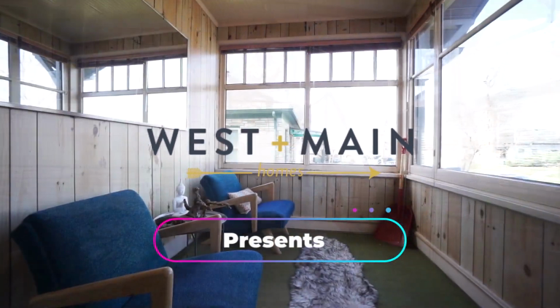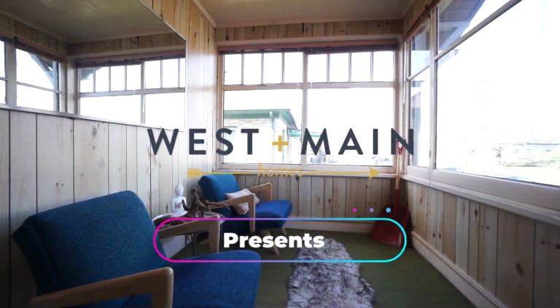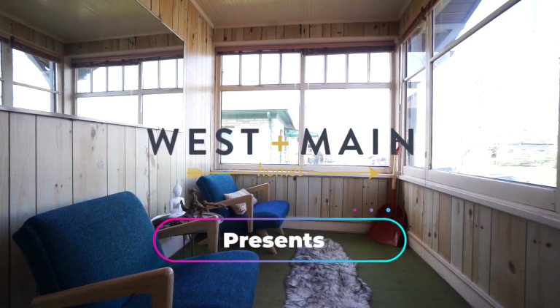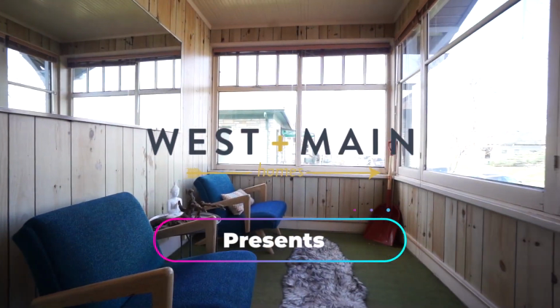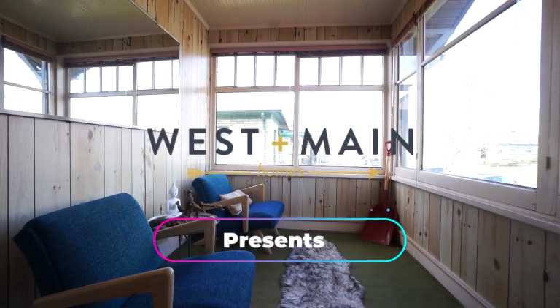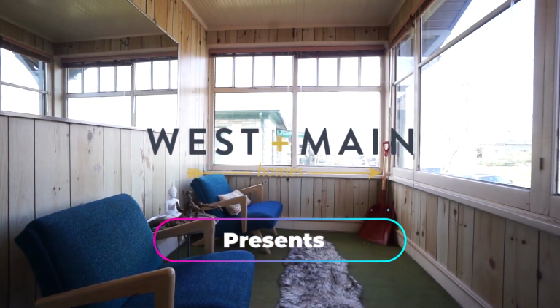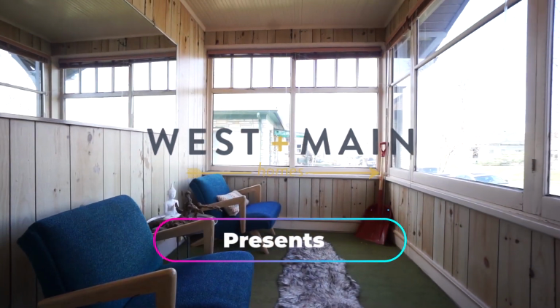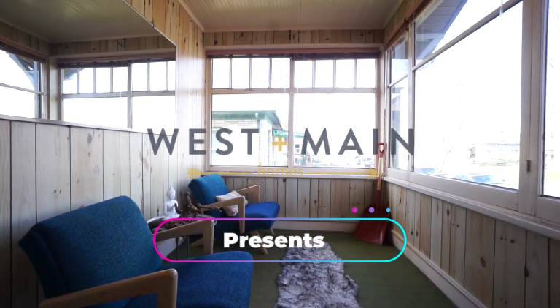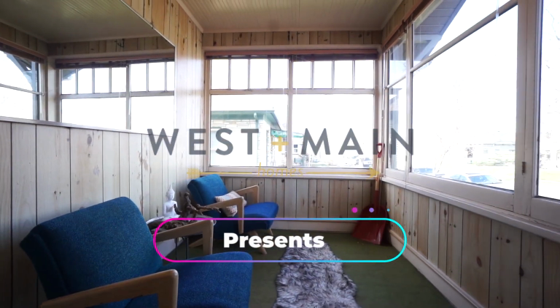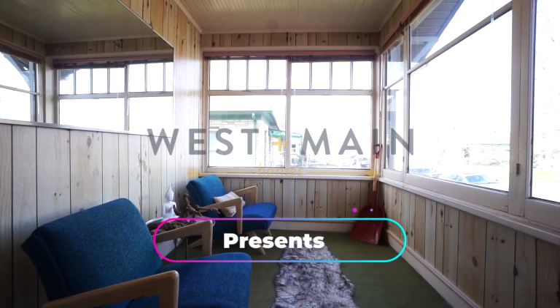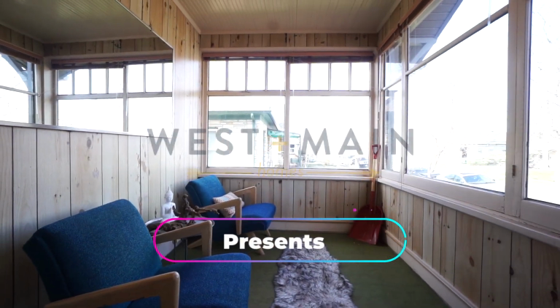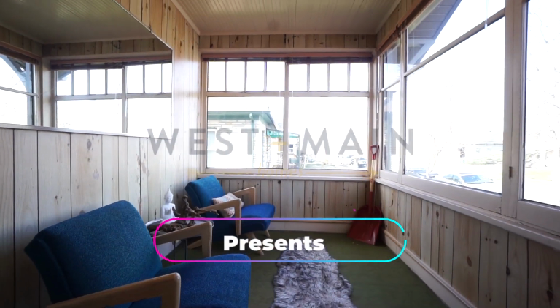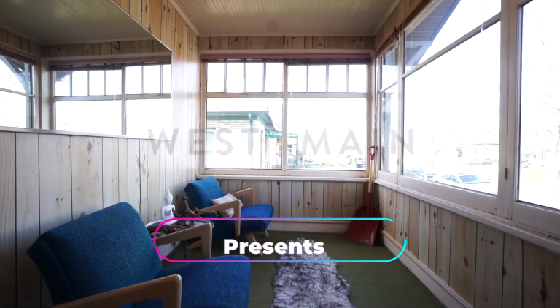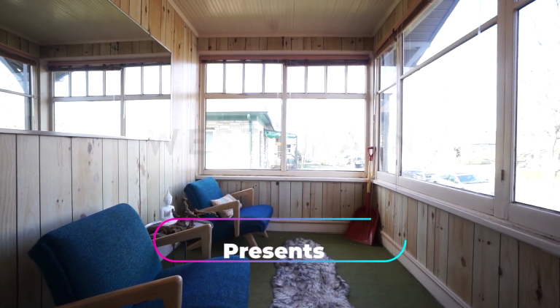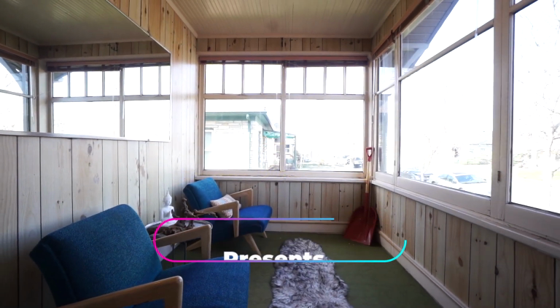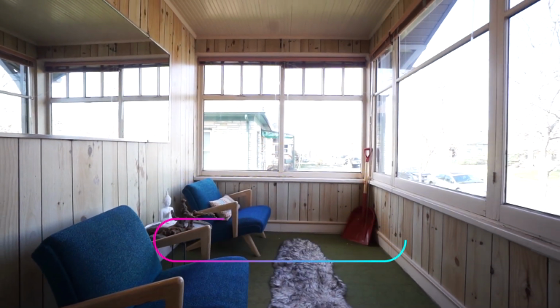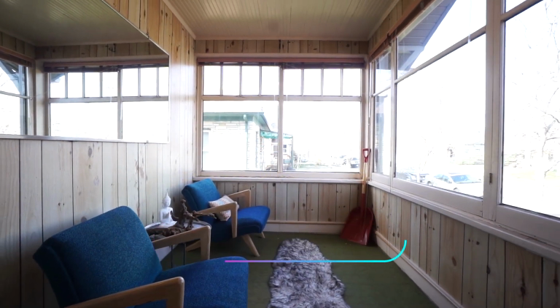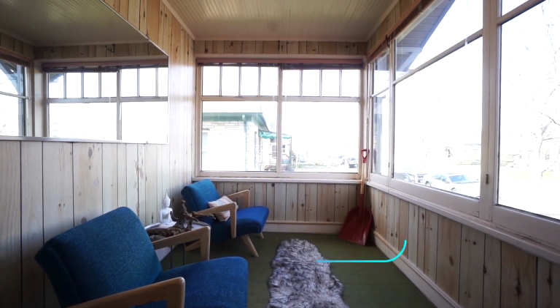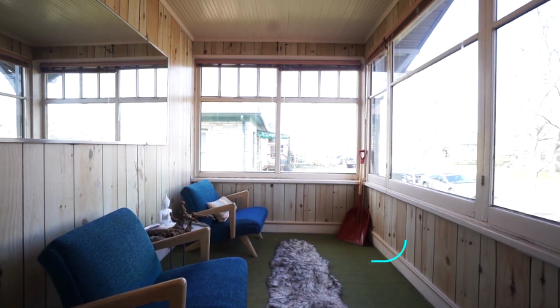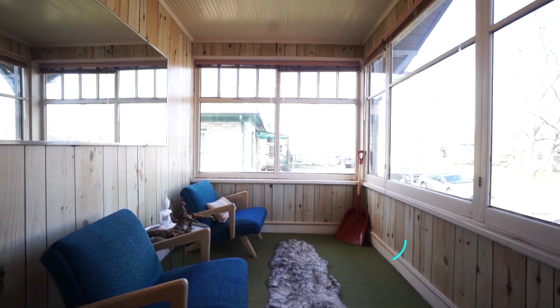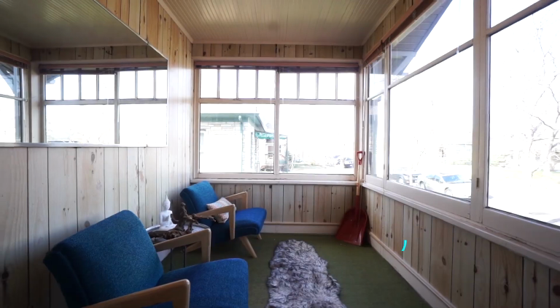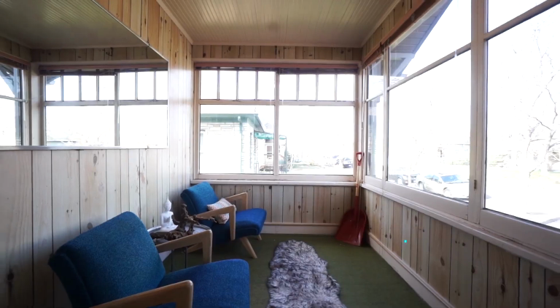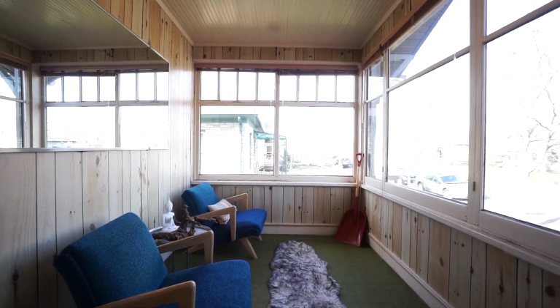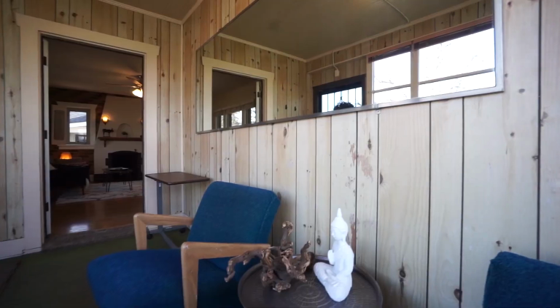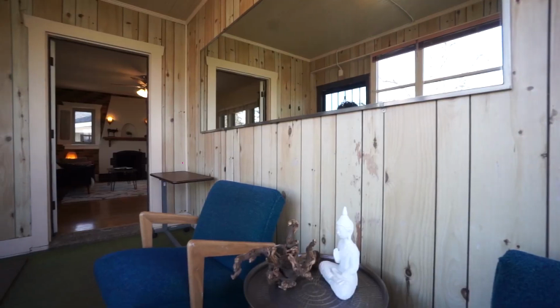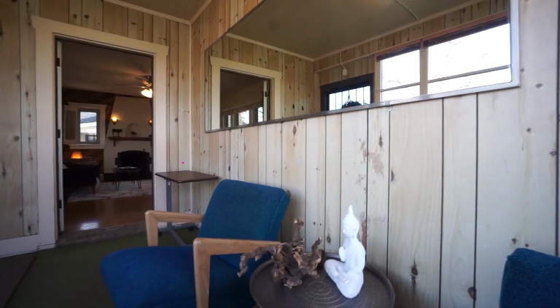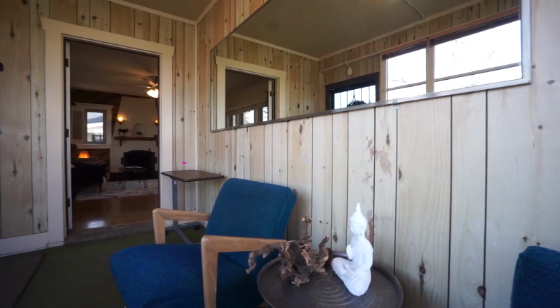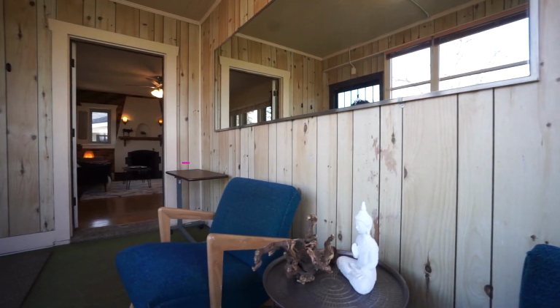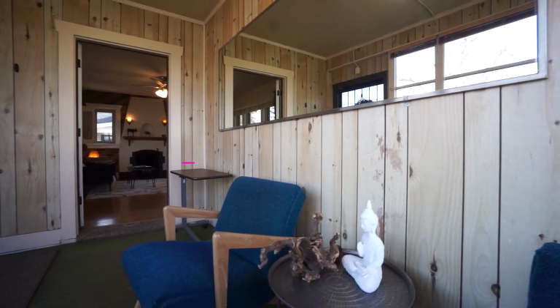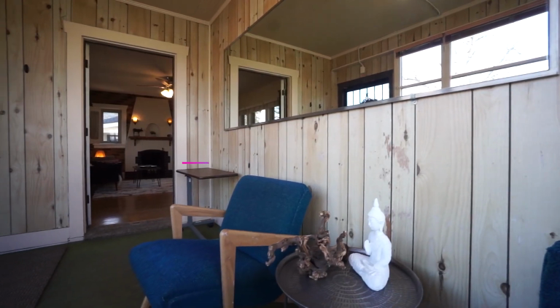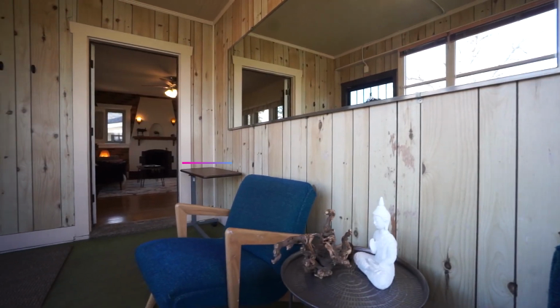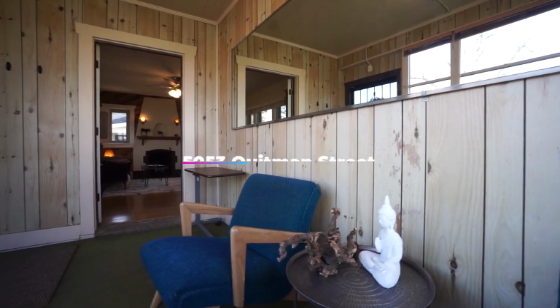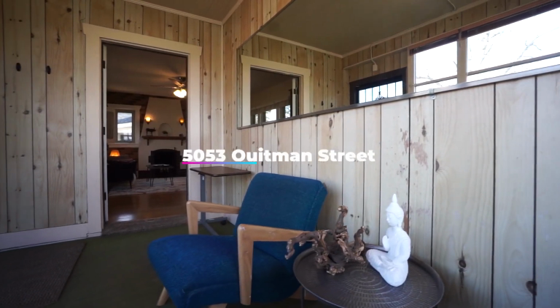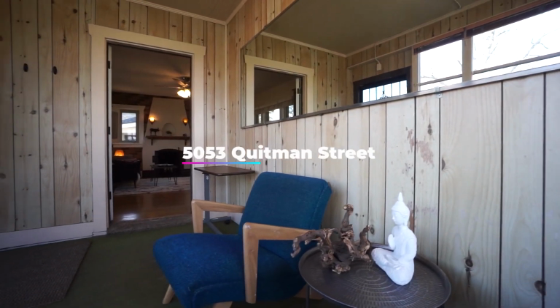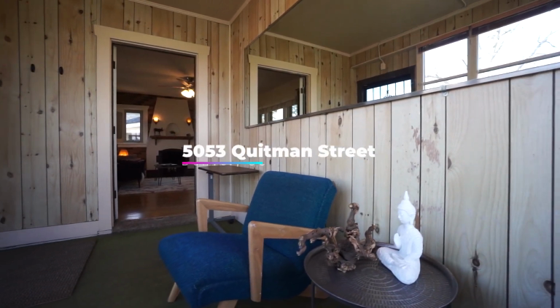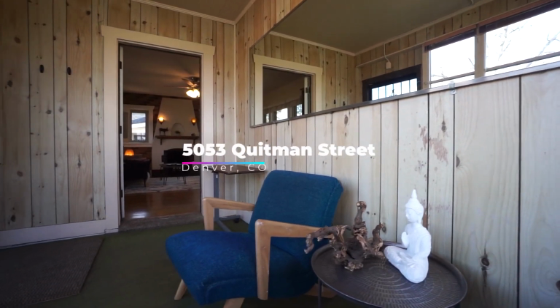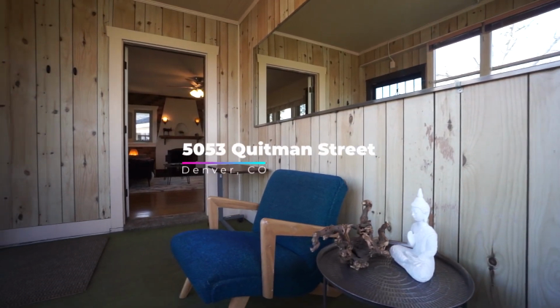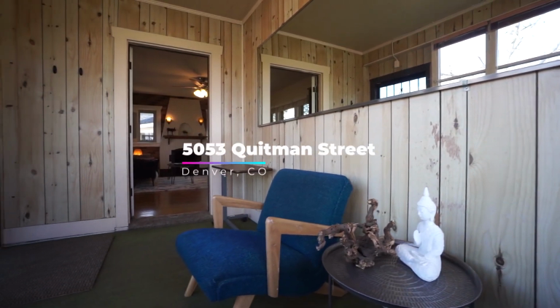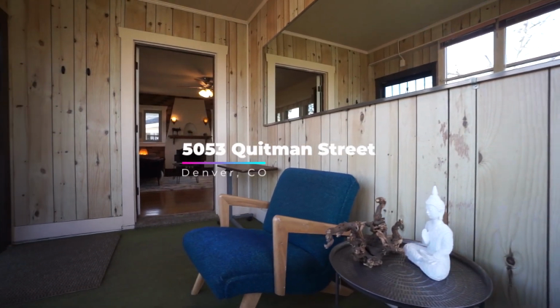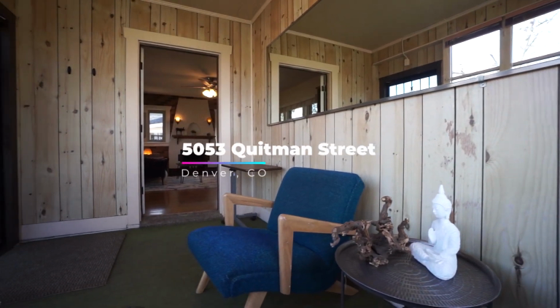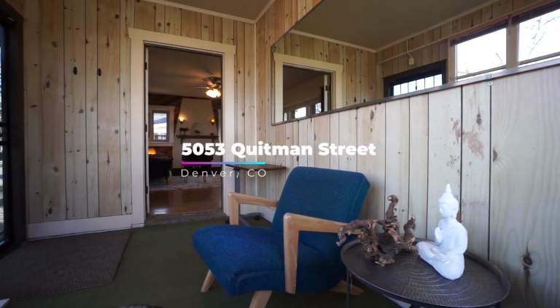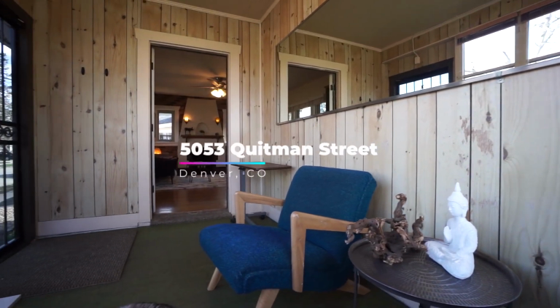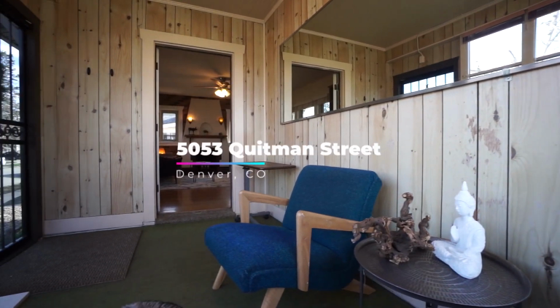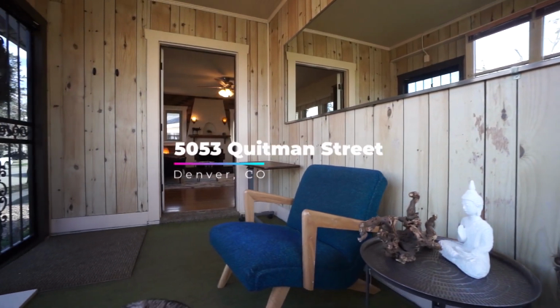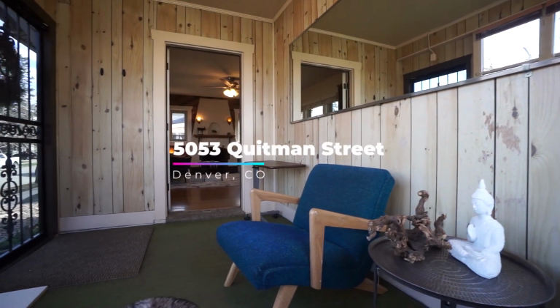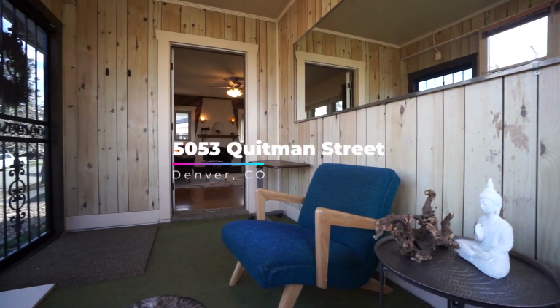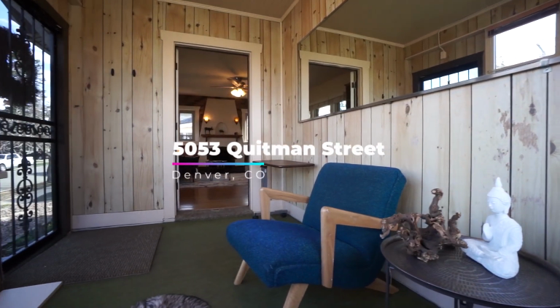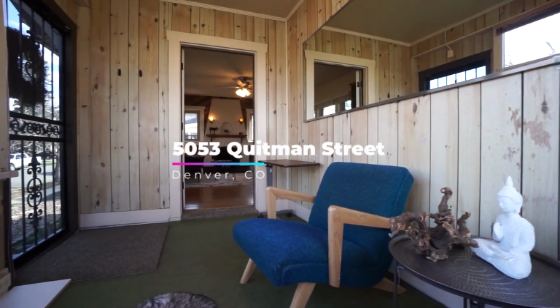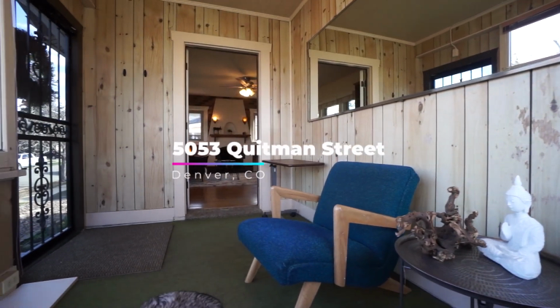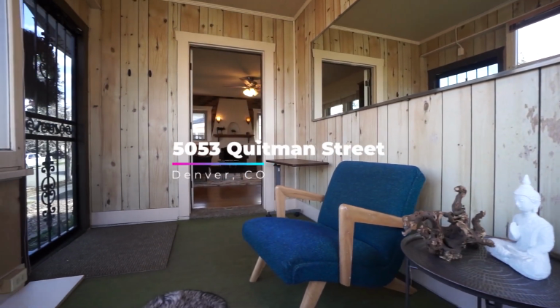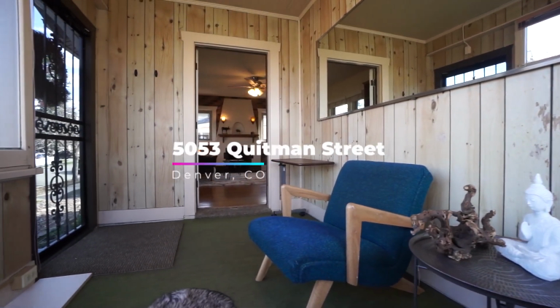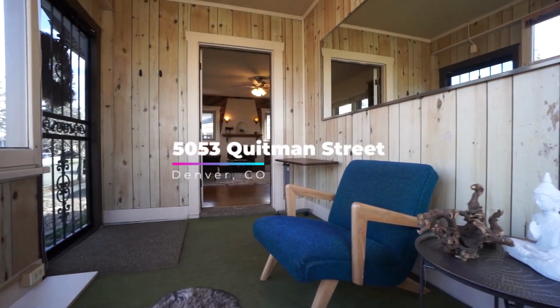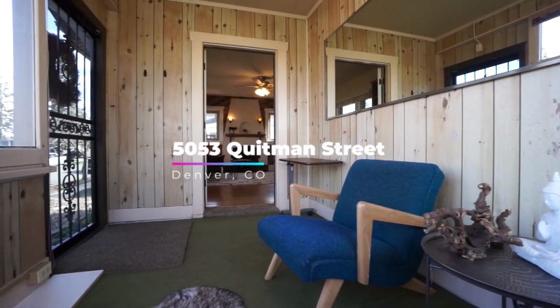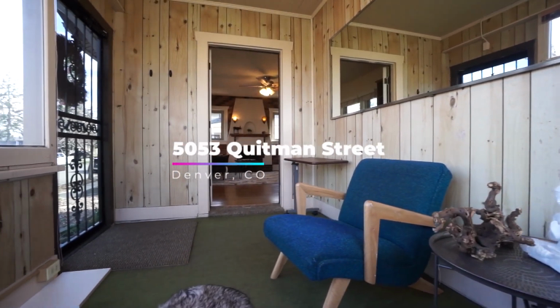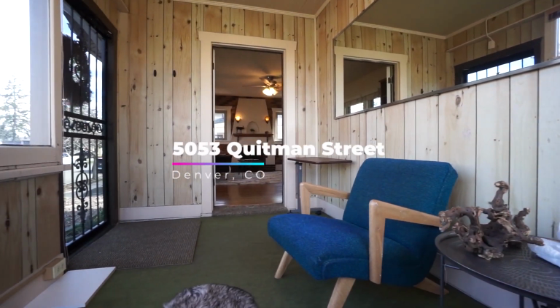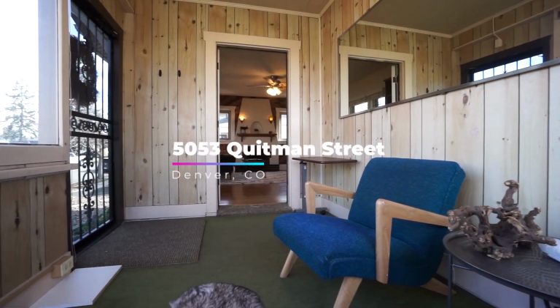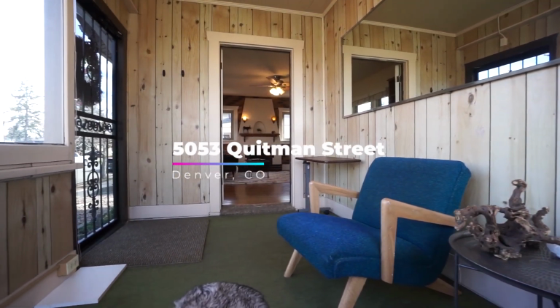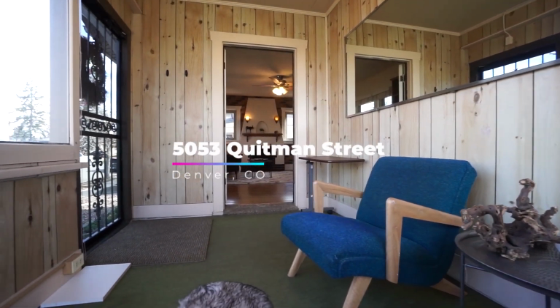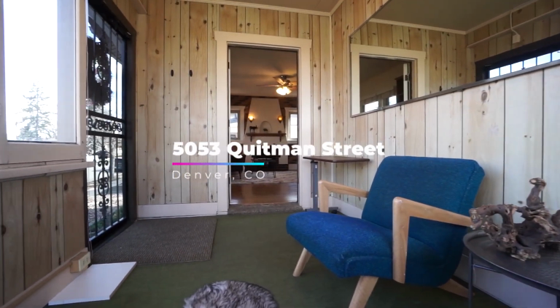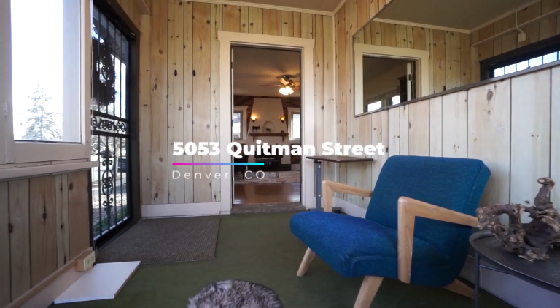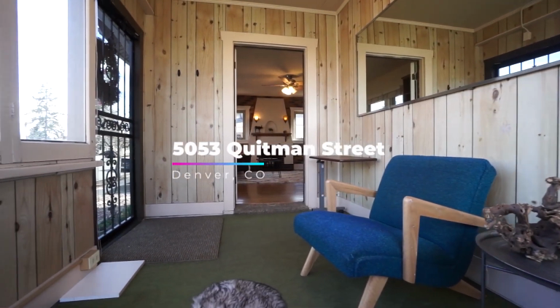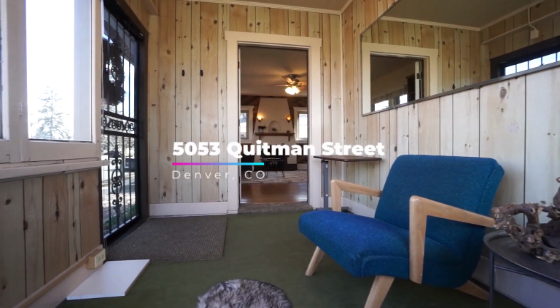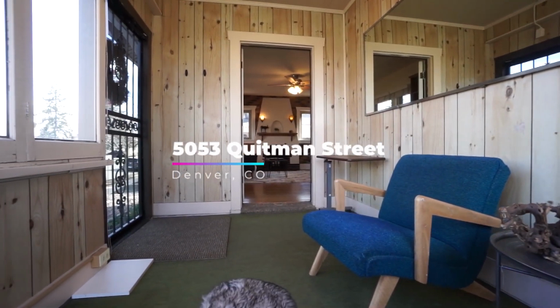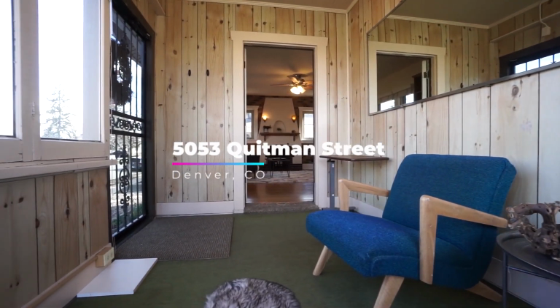One of my favorite features is this charming mudroom, perfect for dog leashes, baby strollers, or bikes. Let's go inside.